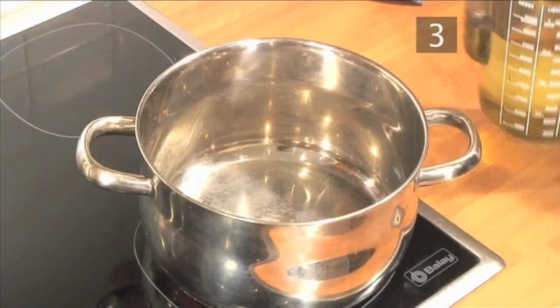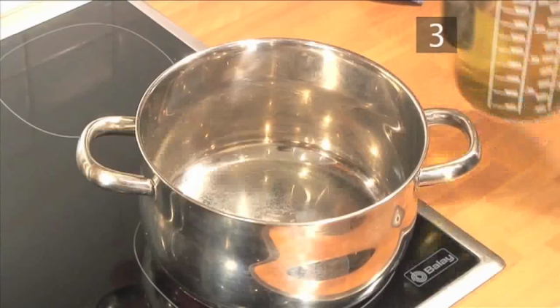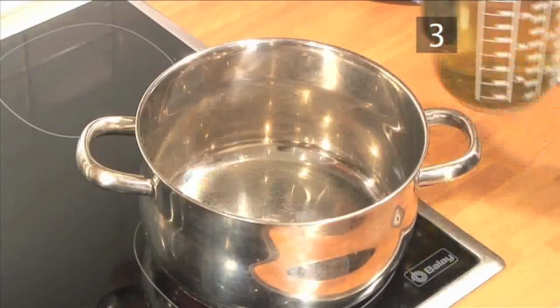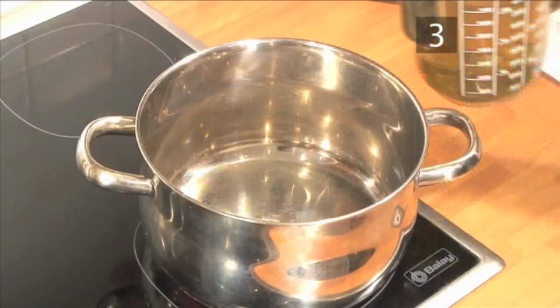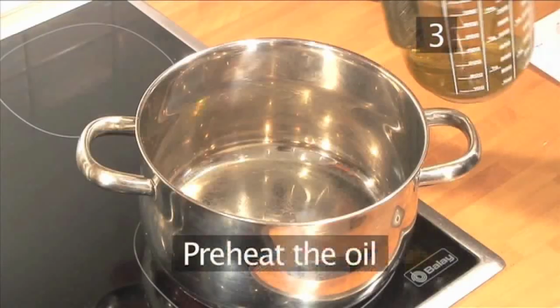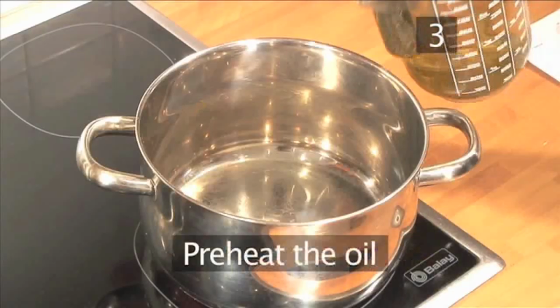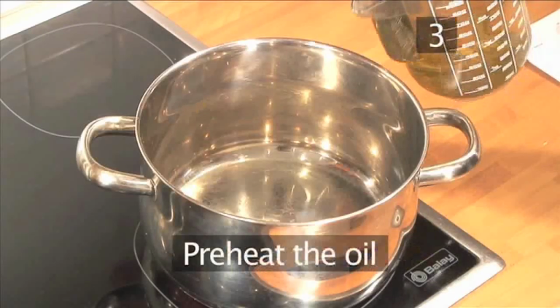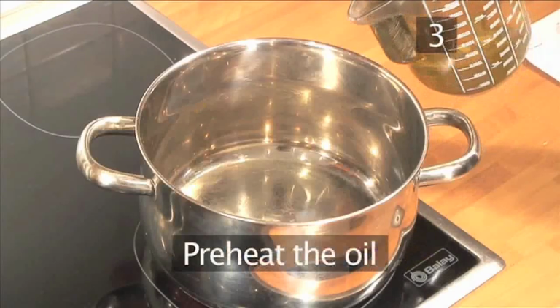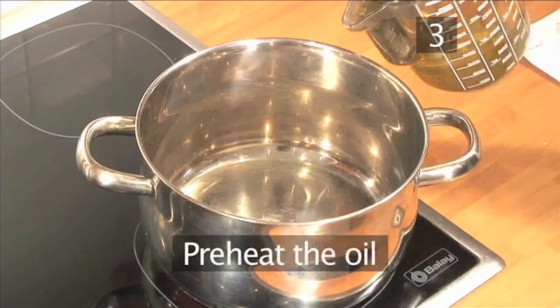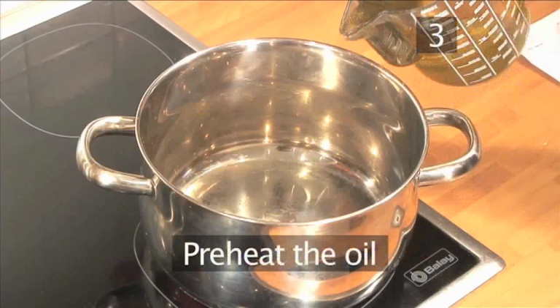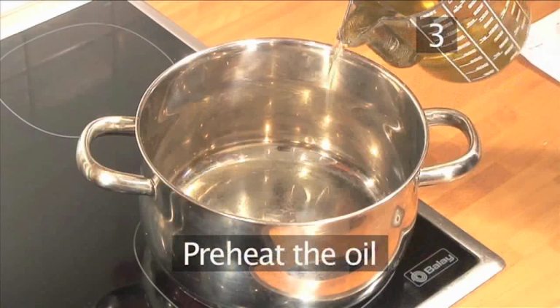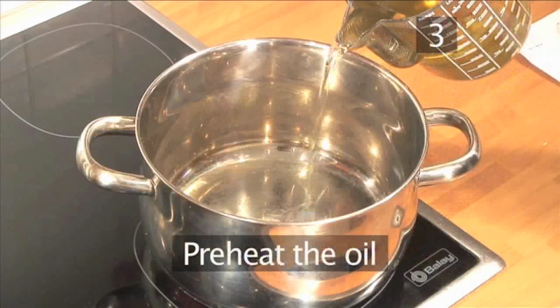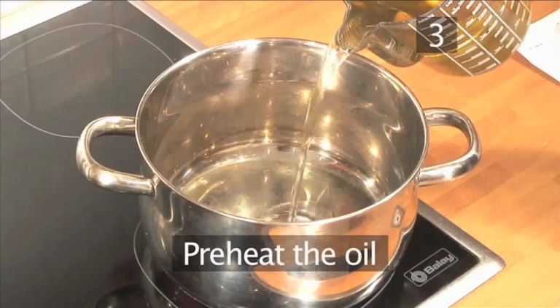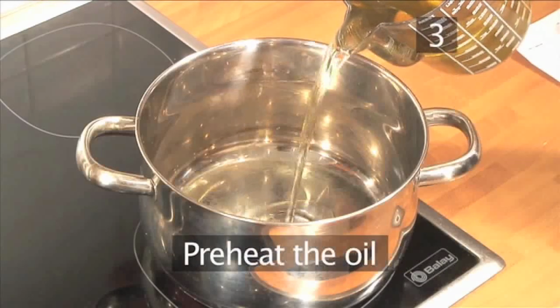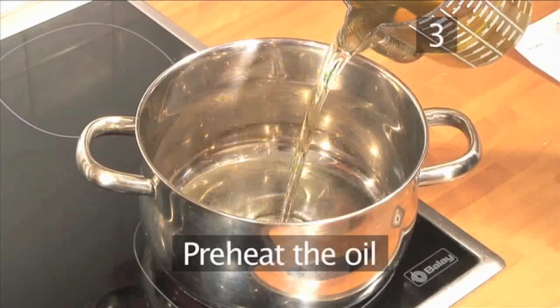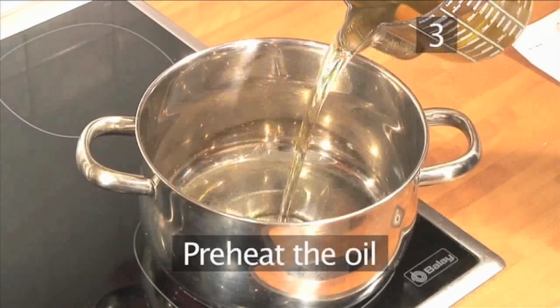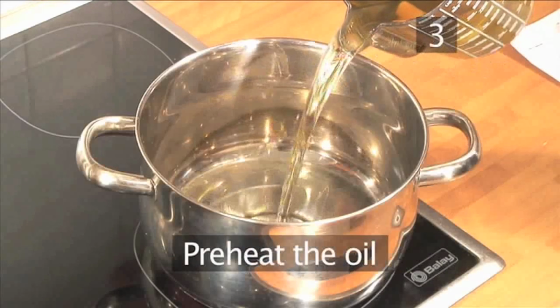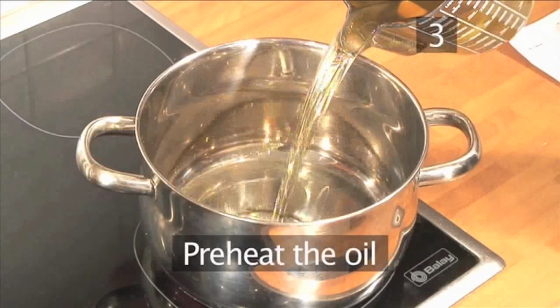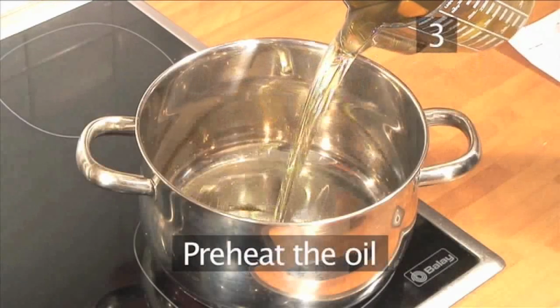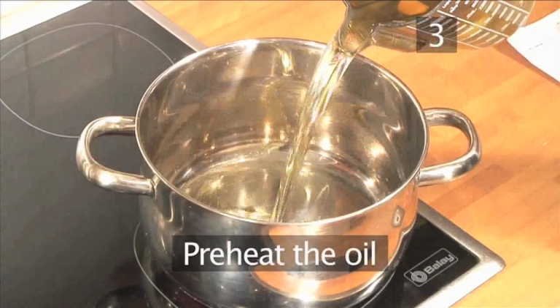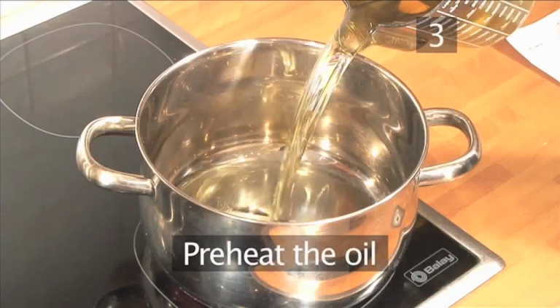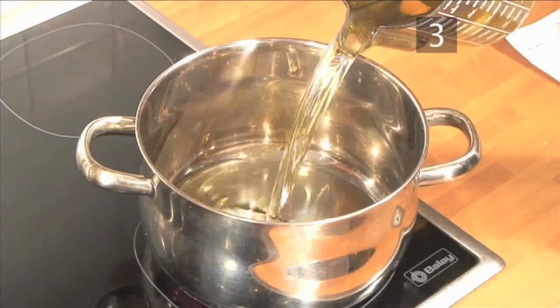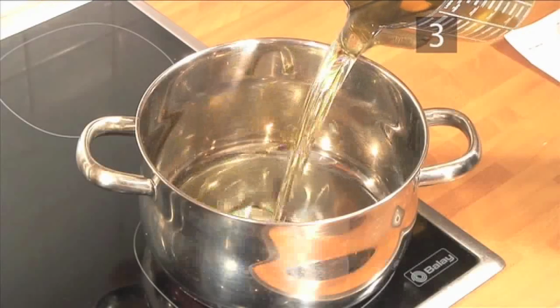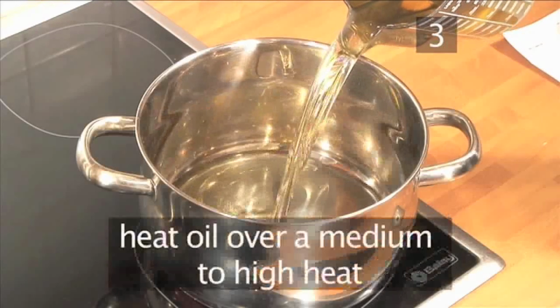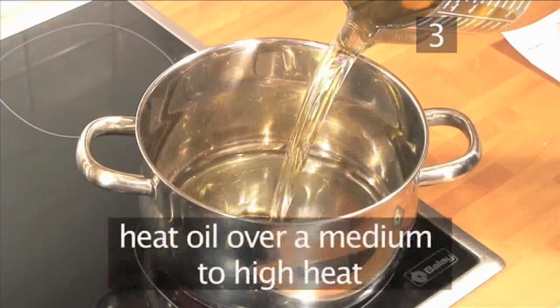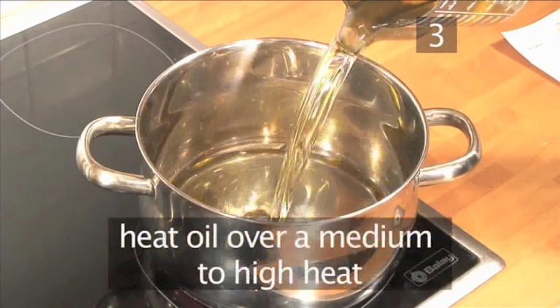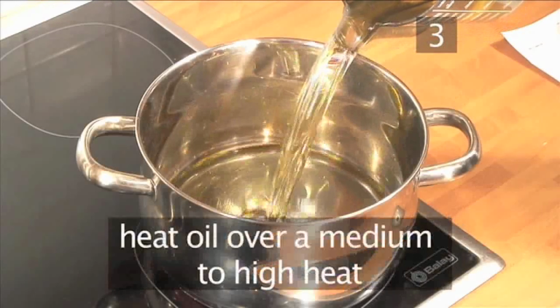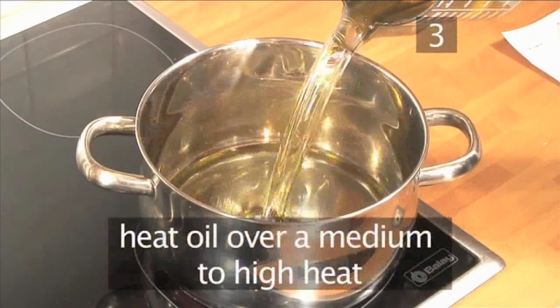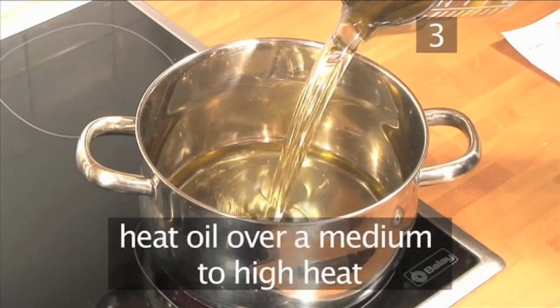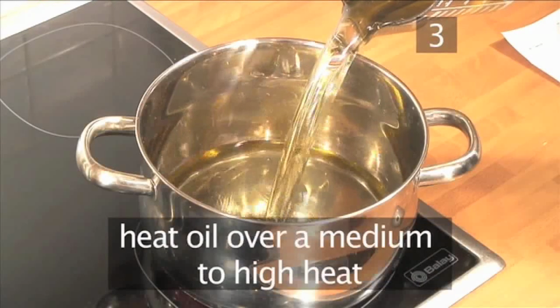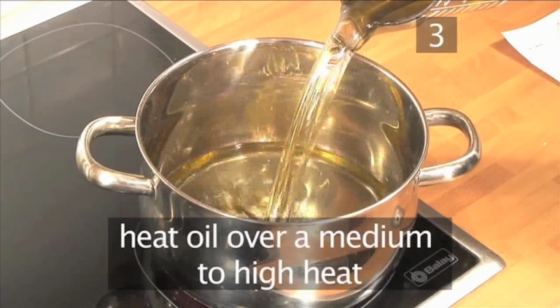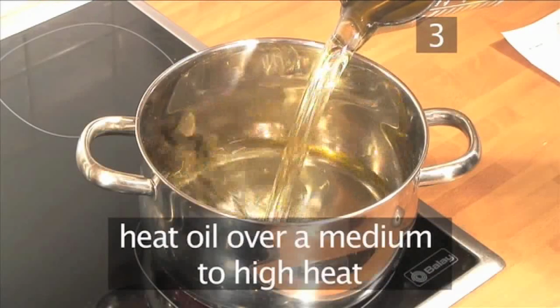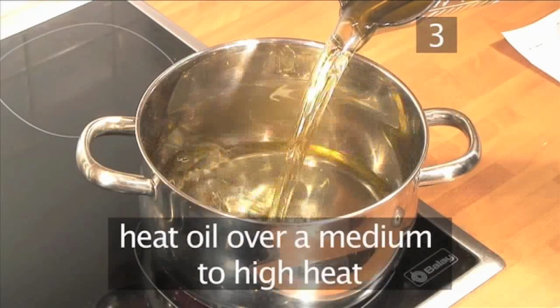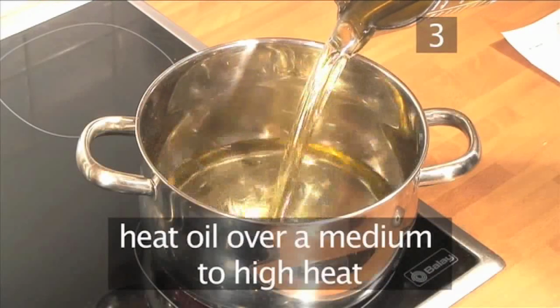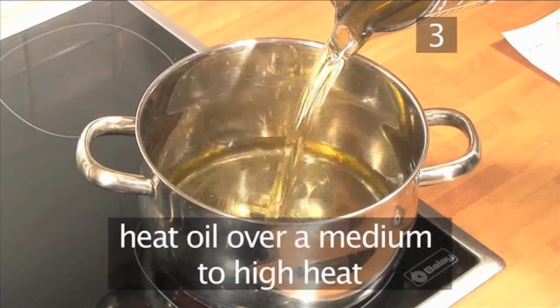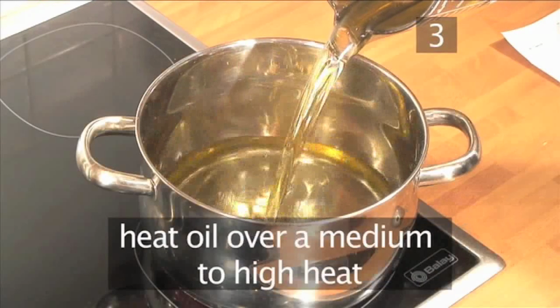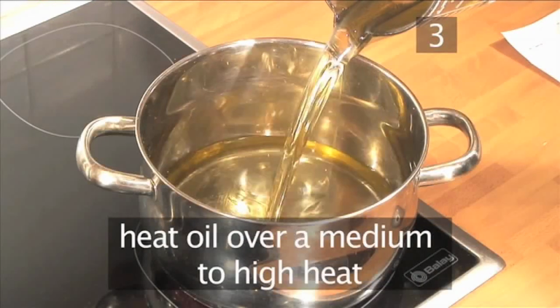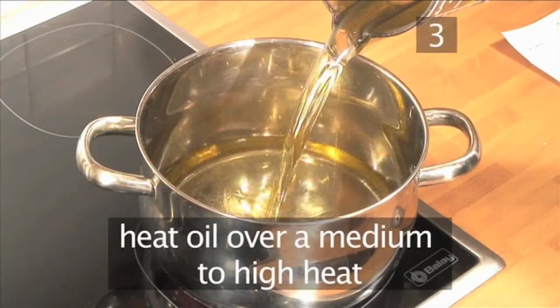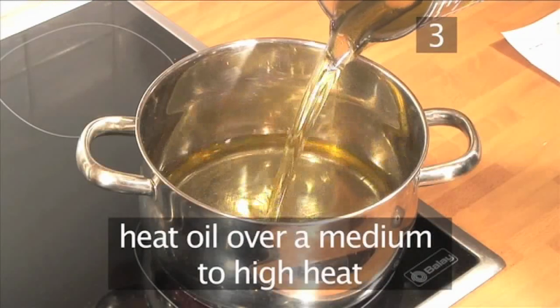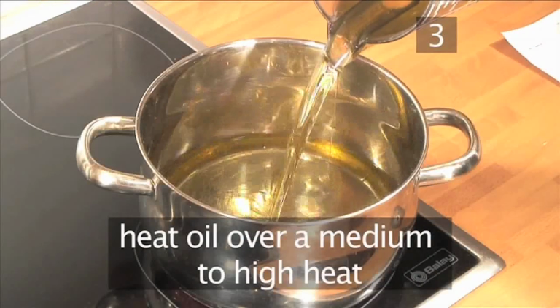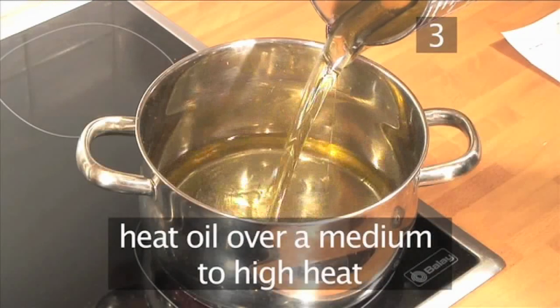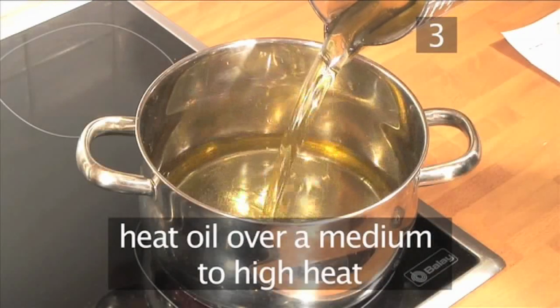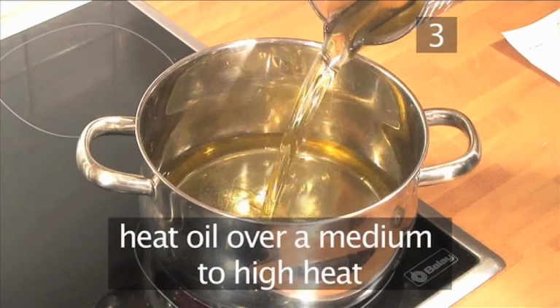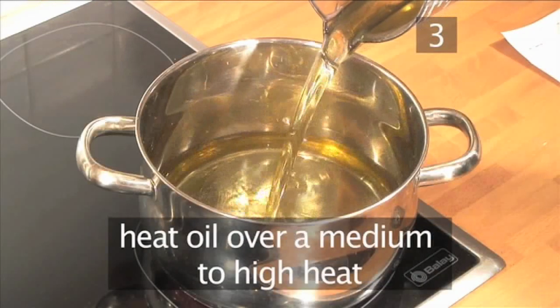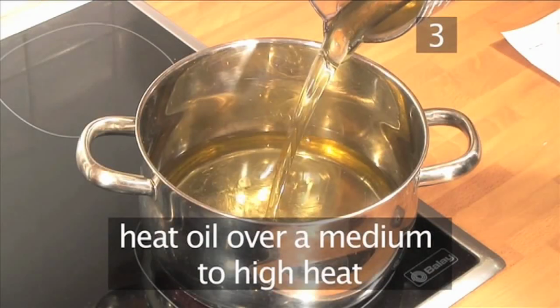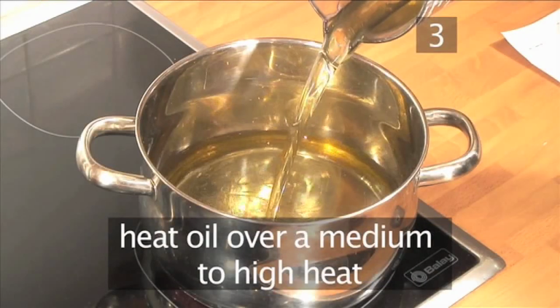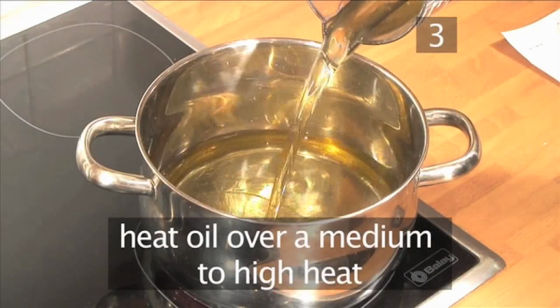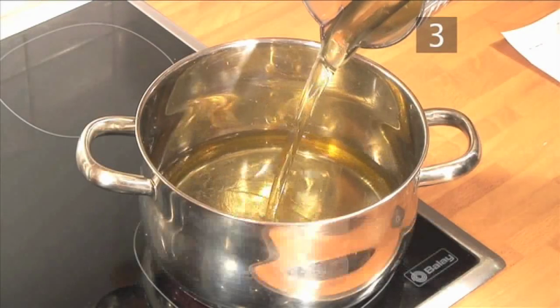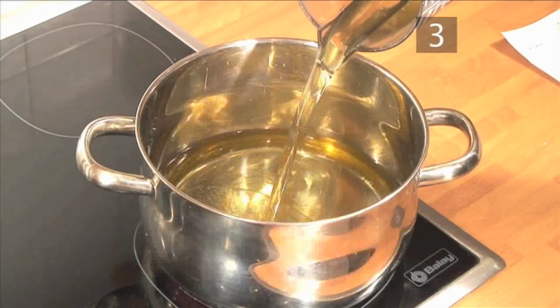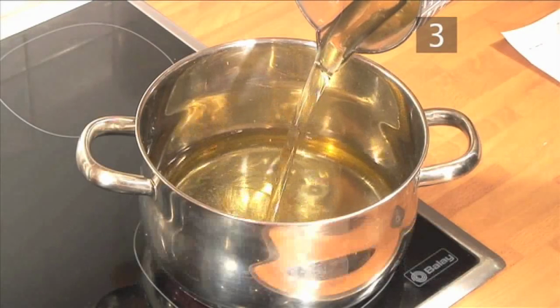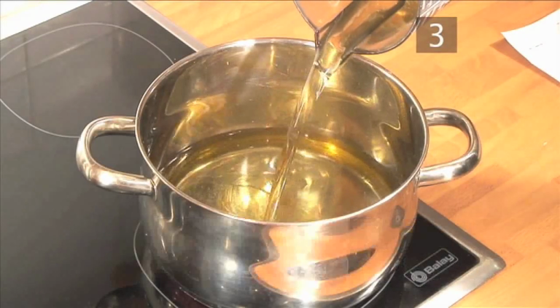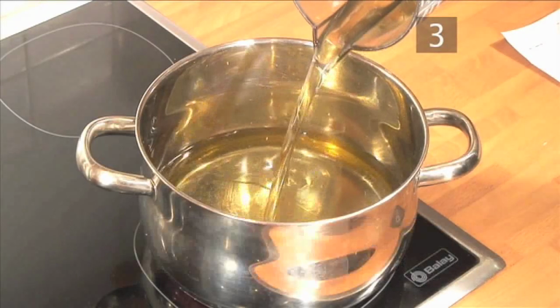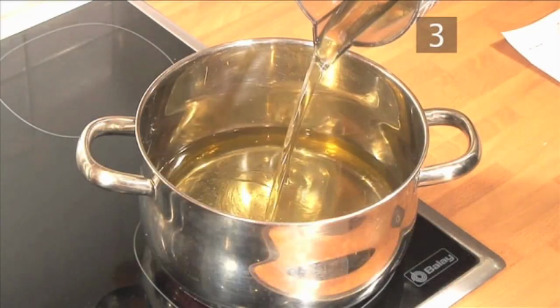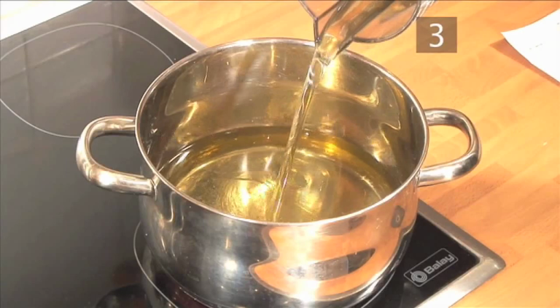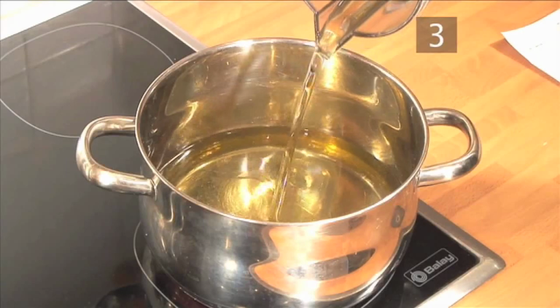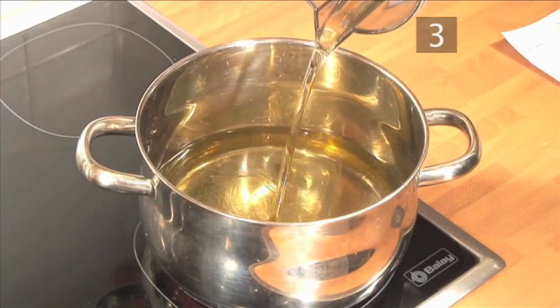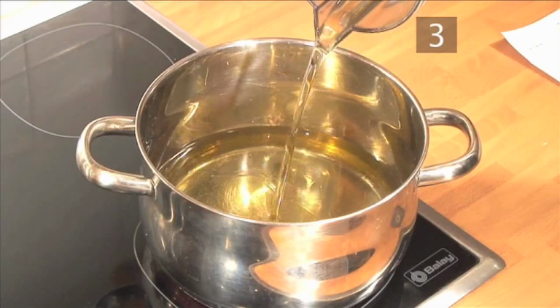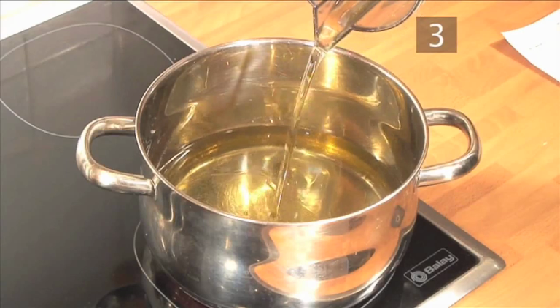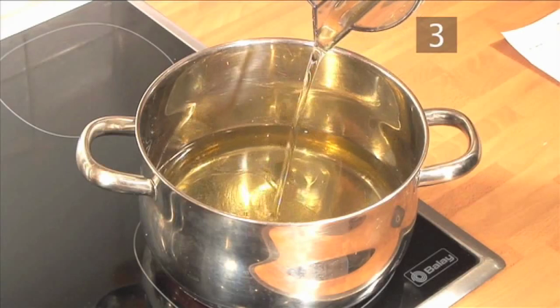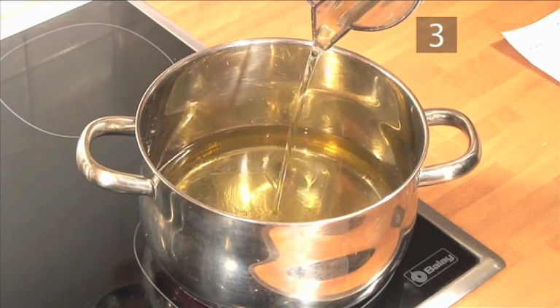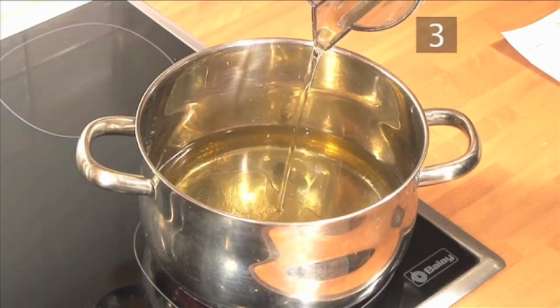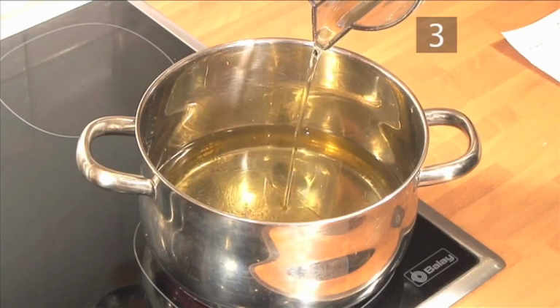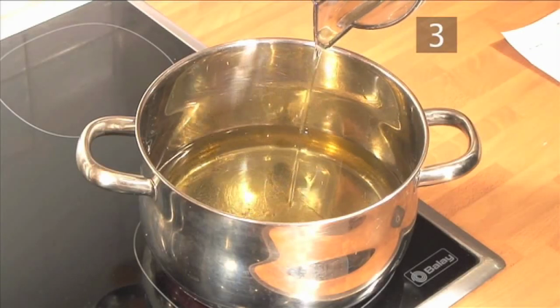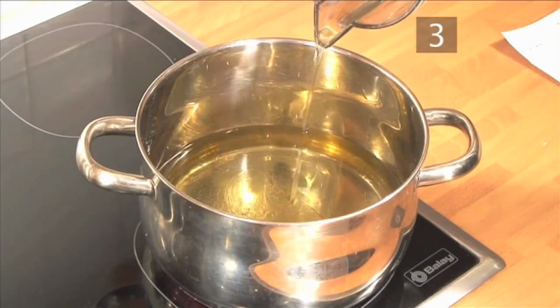Step 3: Preheat the oil. Heat the oil in the saucepan over a medium-high heat in preparation for frying later on.